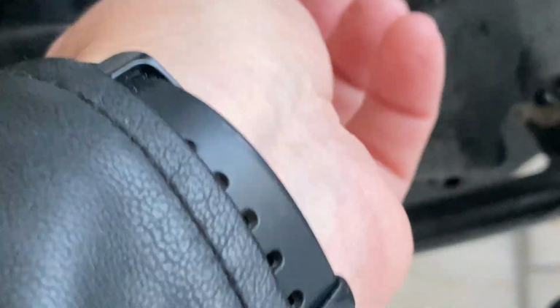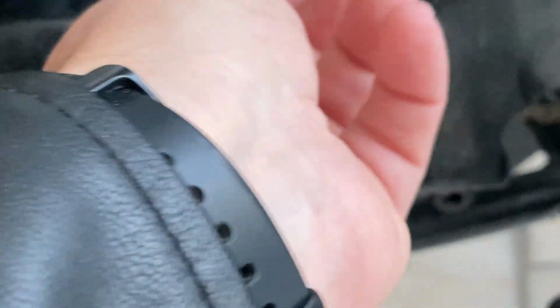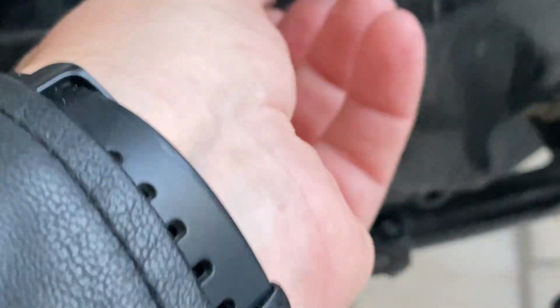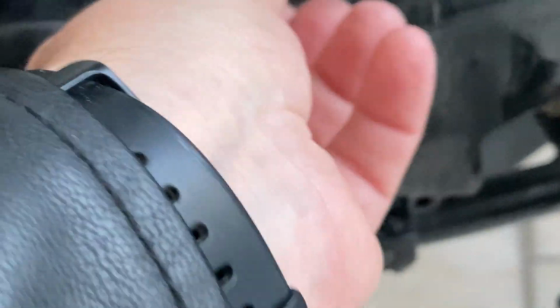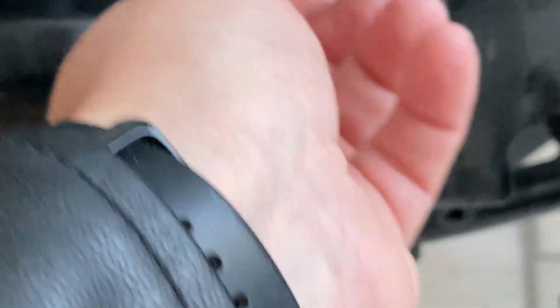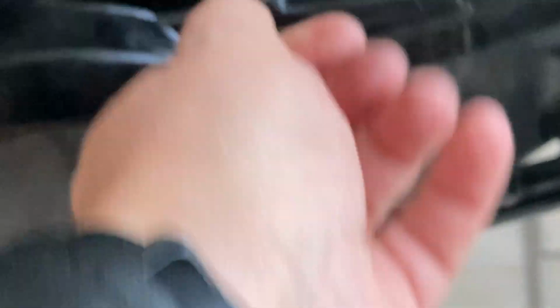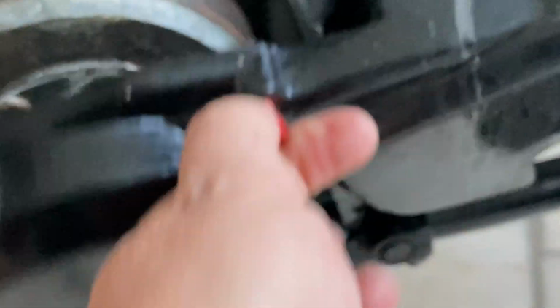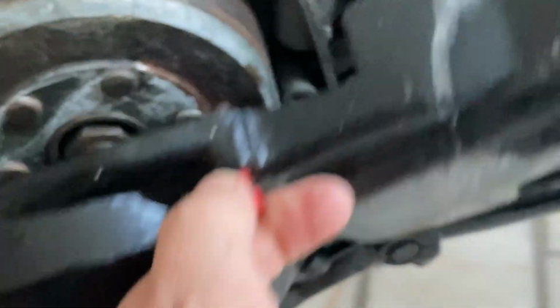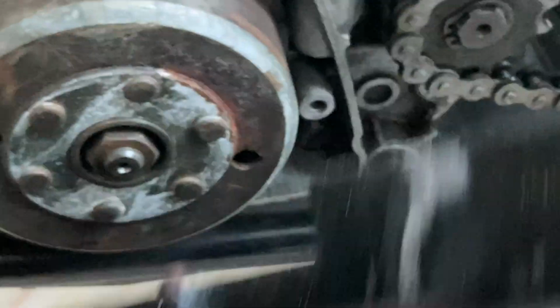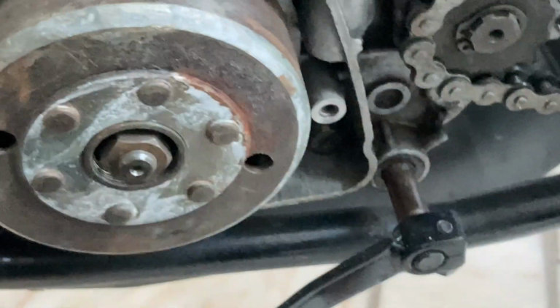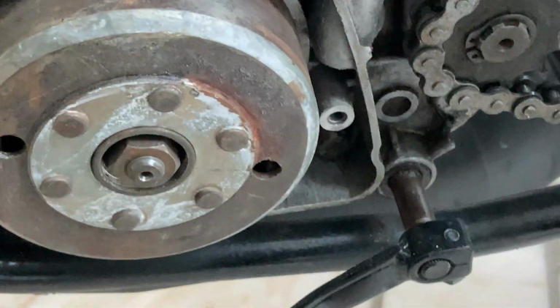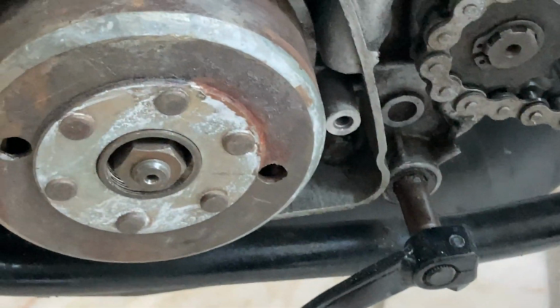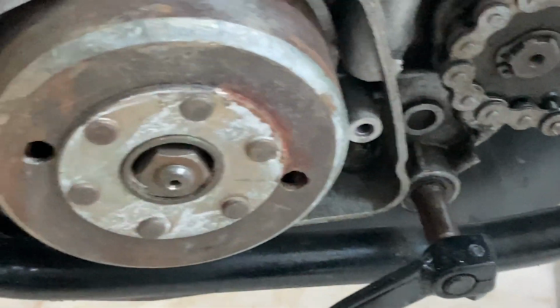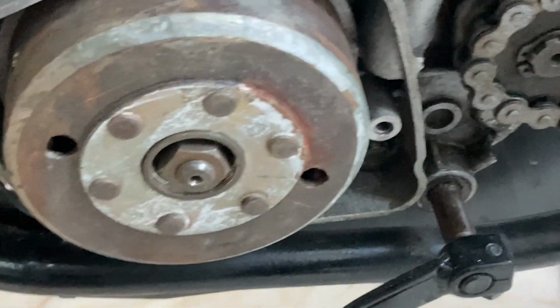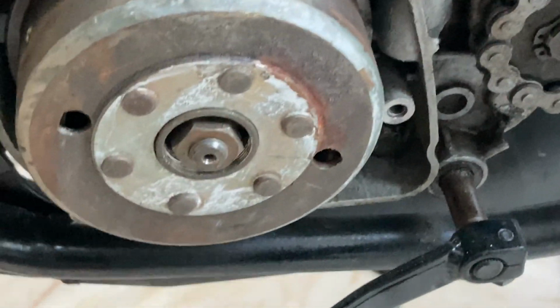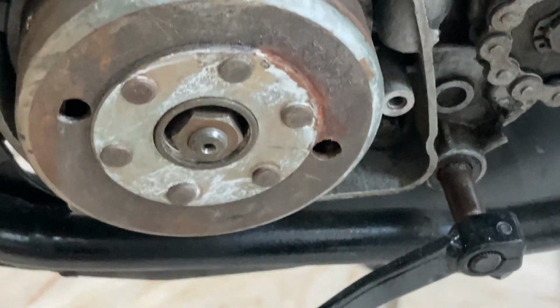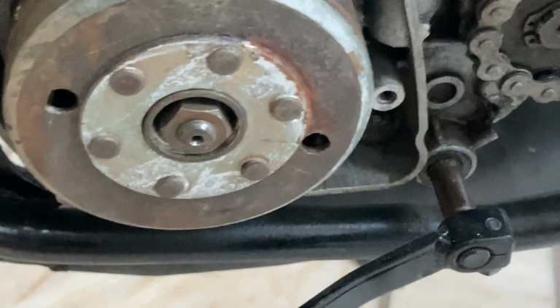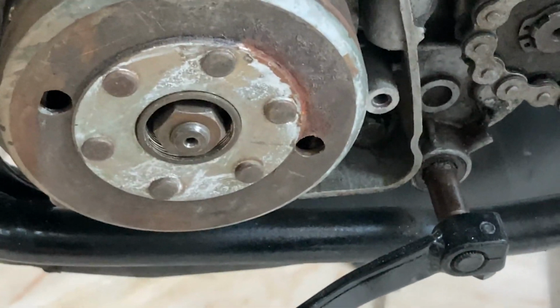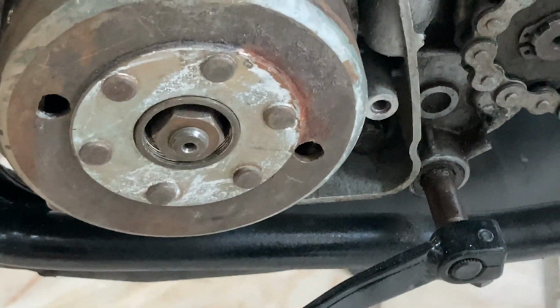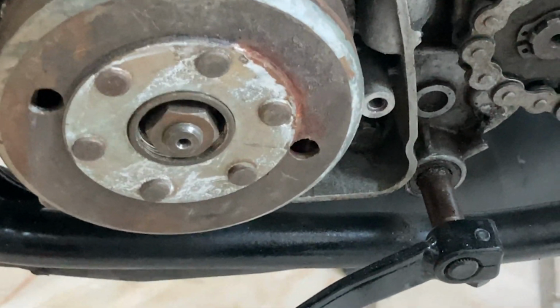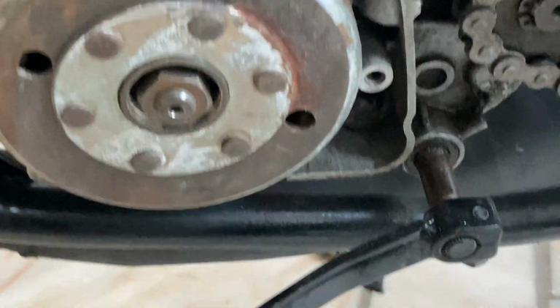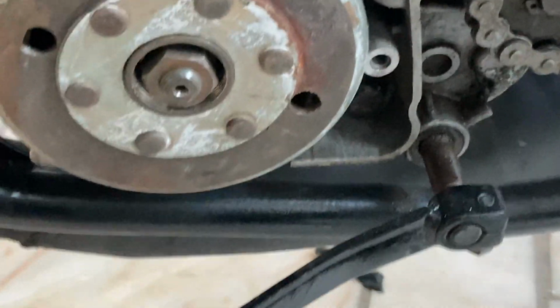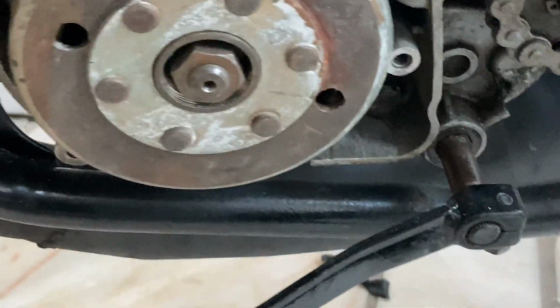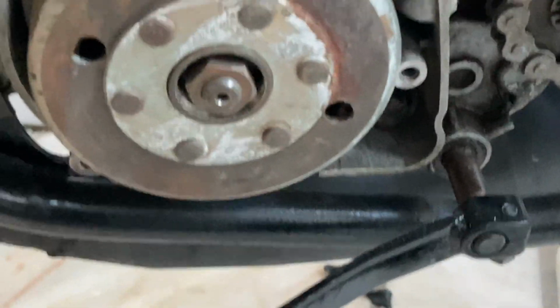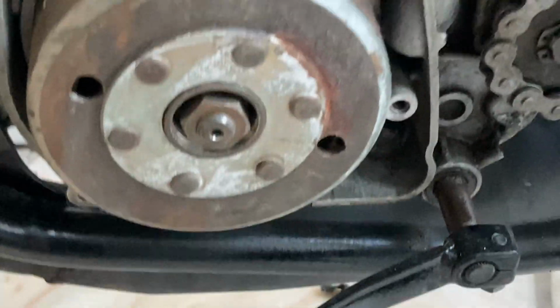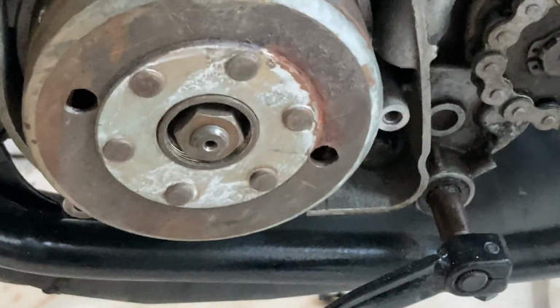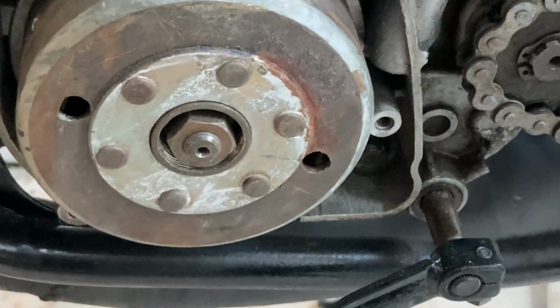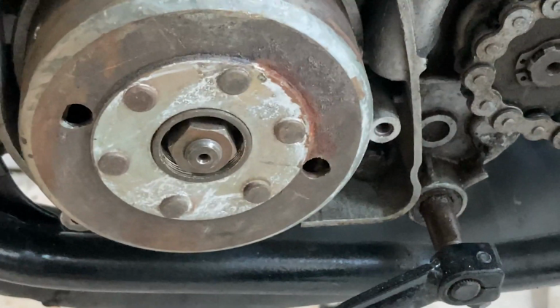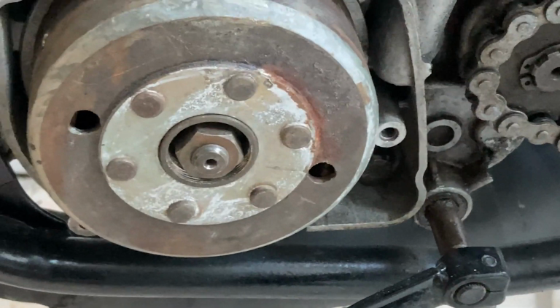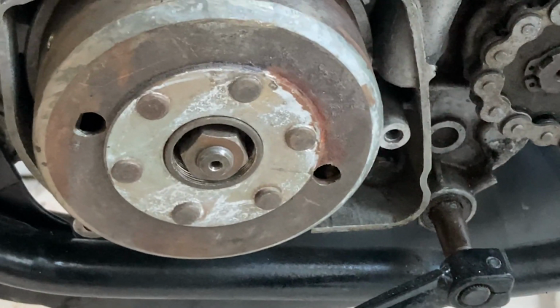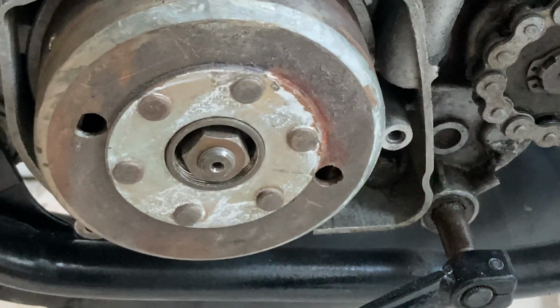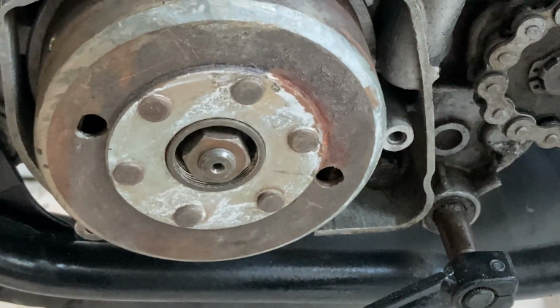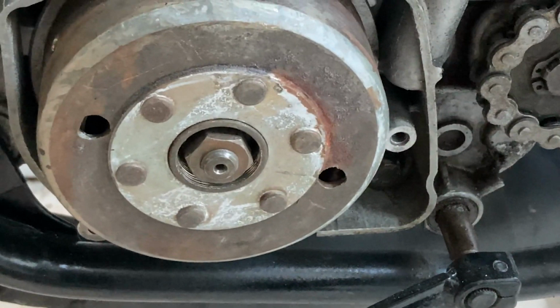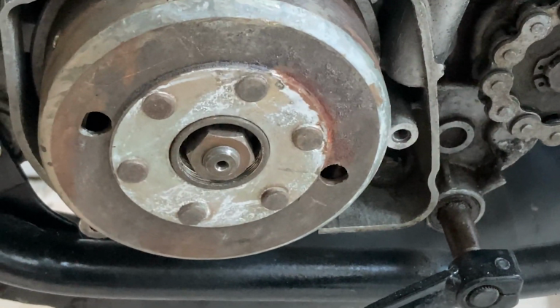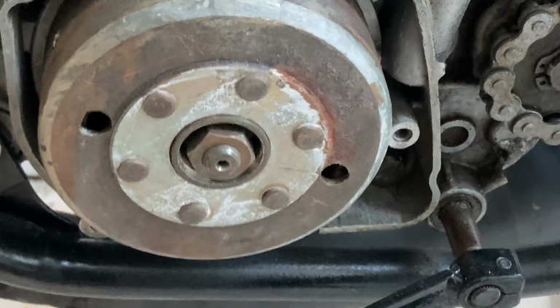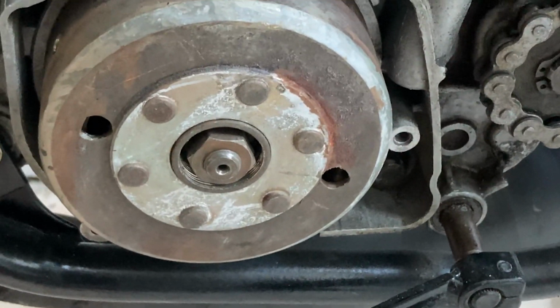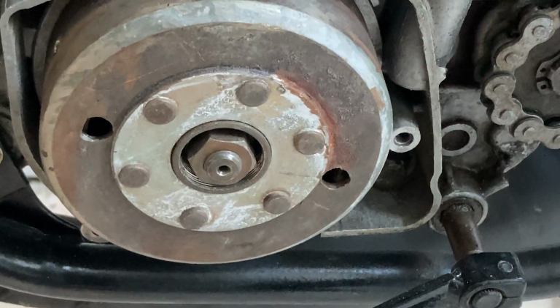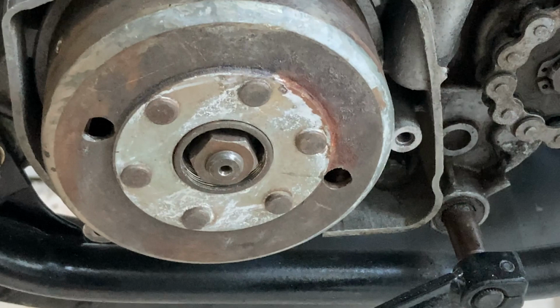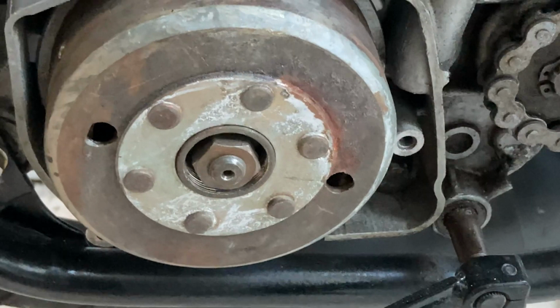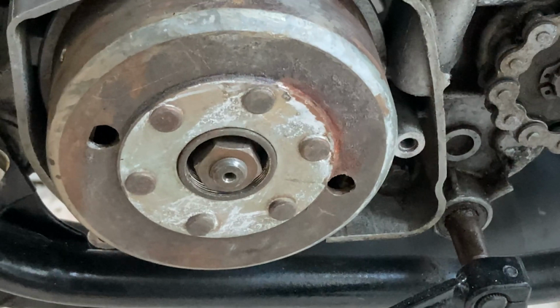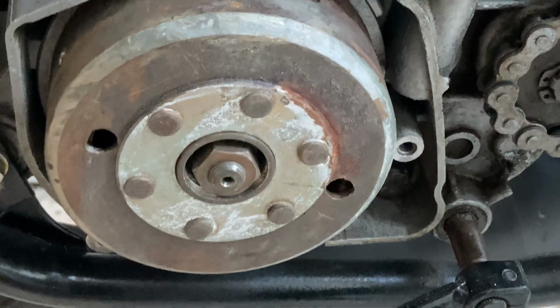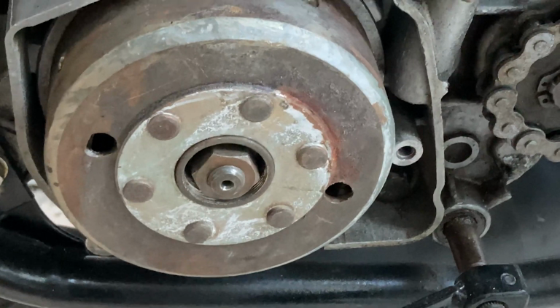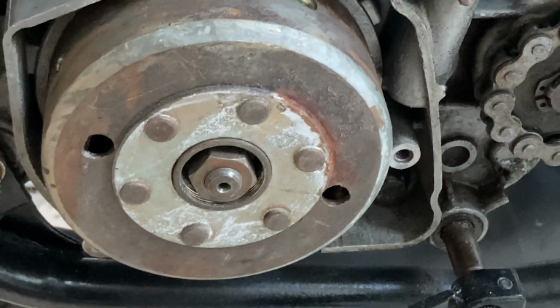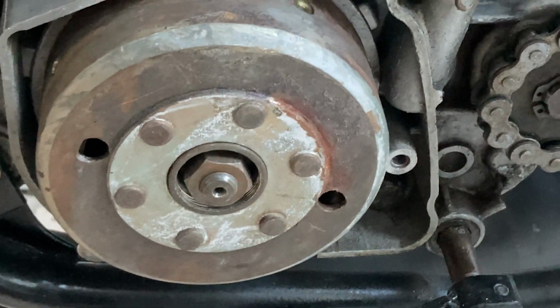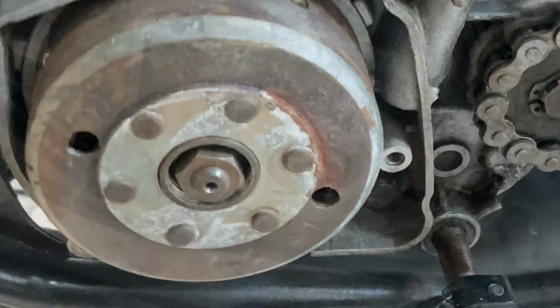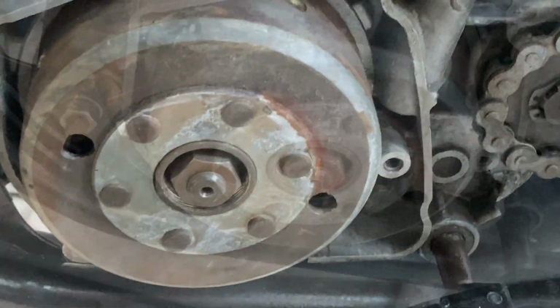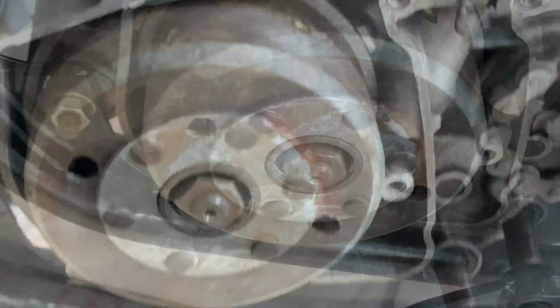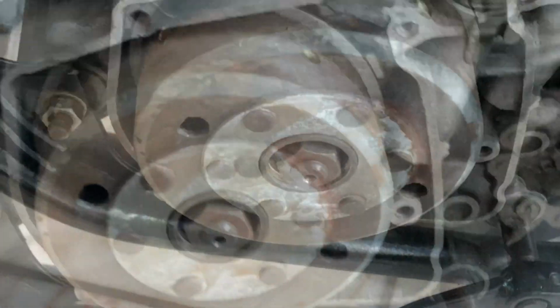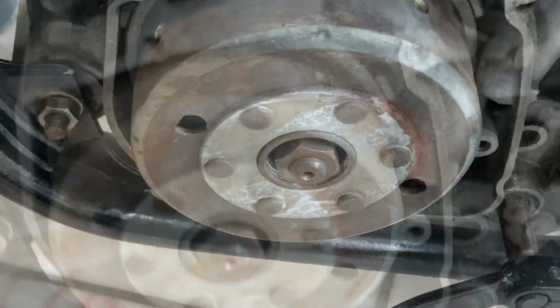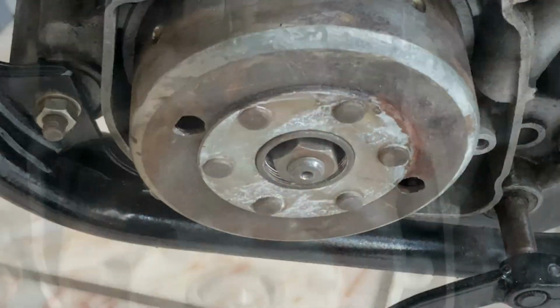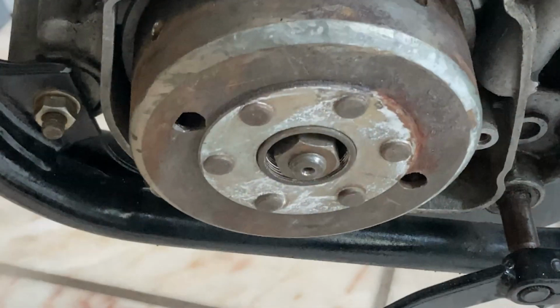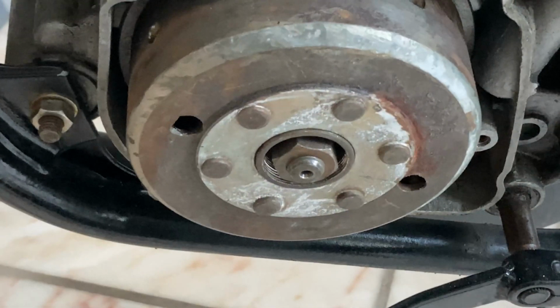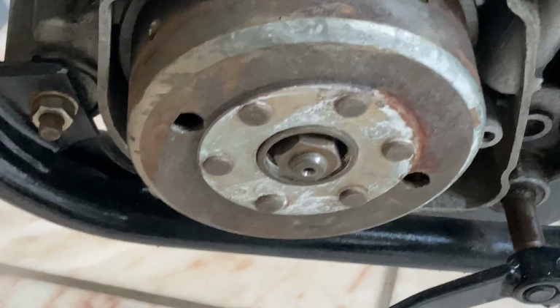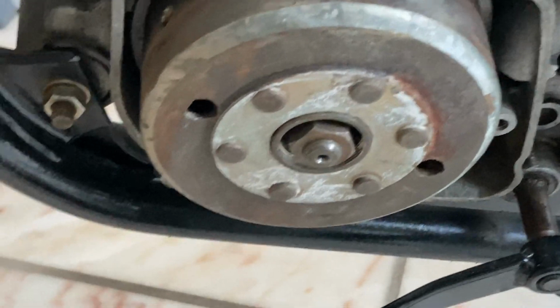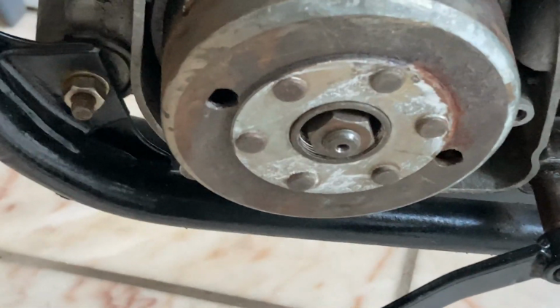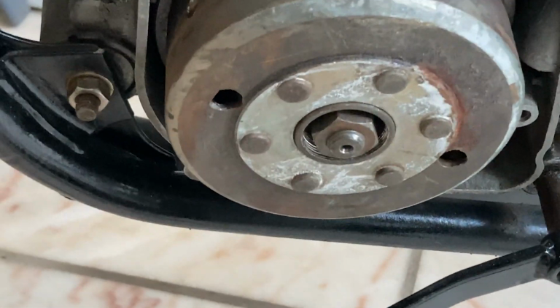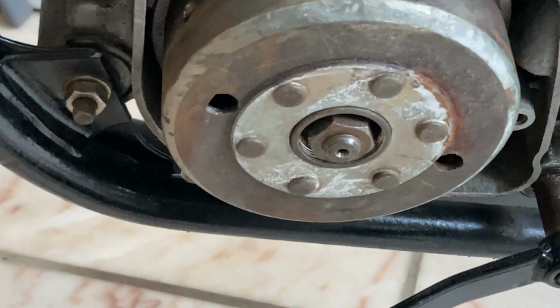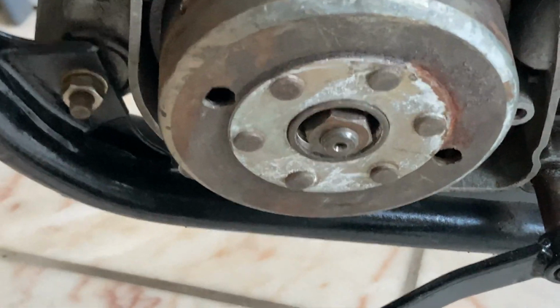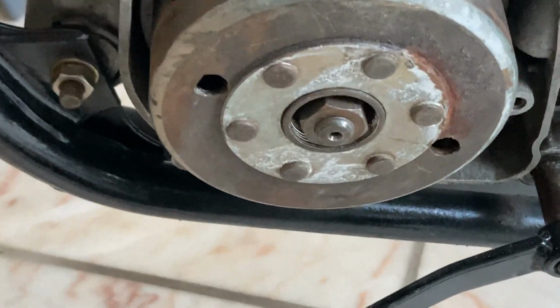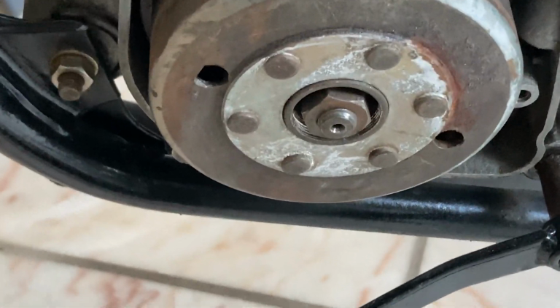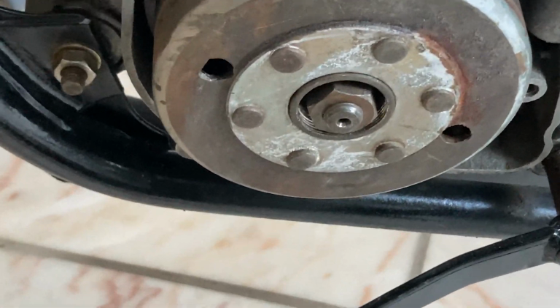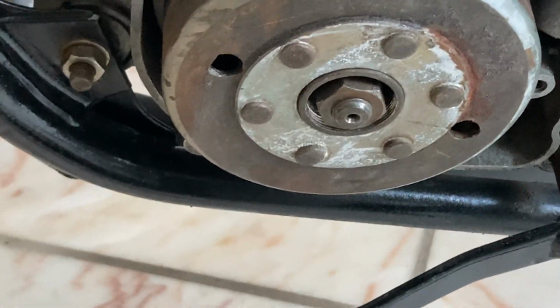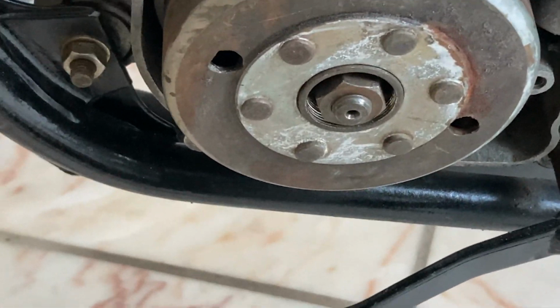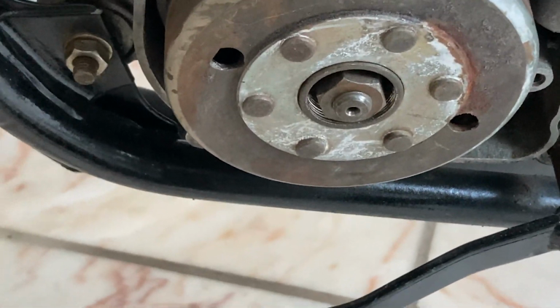There are five screws. You will need an allen key, and you need to take note of where they go since there are two screw sizes, one of which is longer than the other.